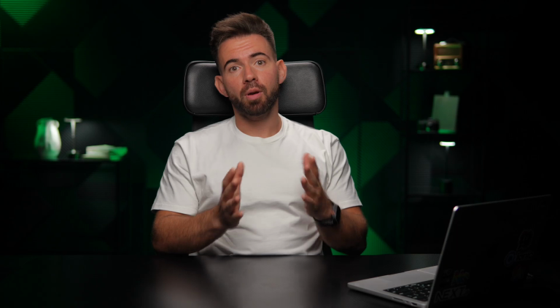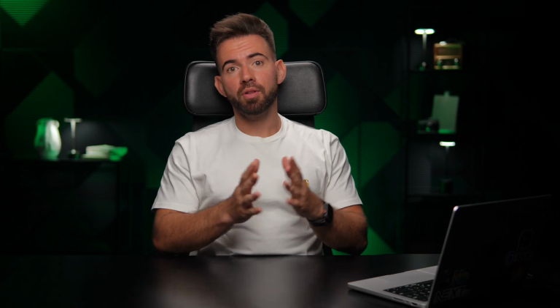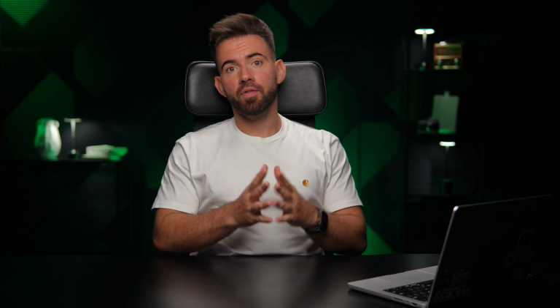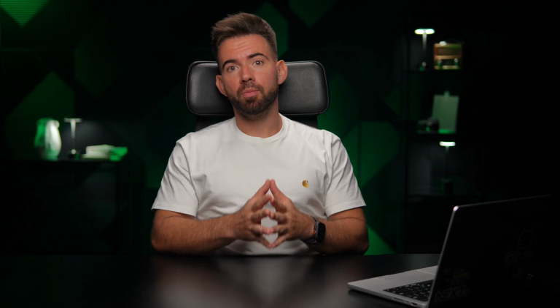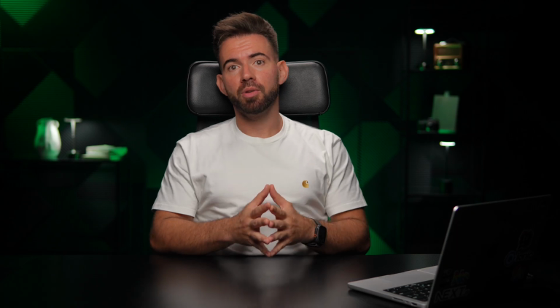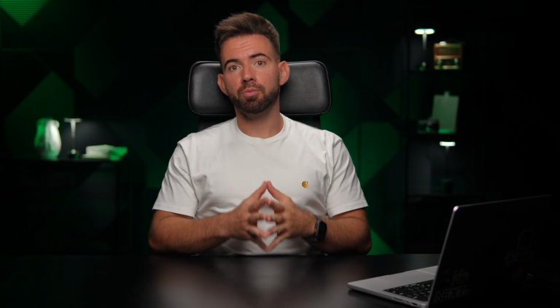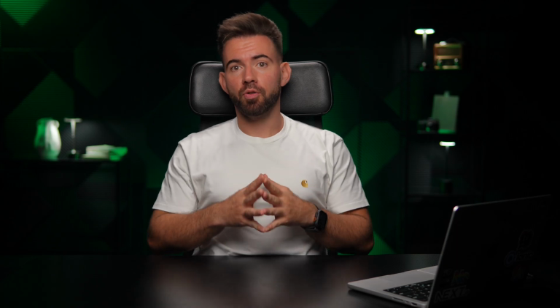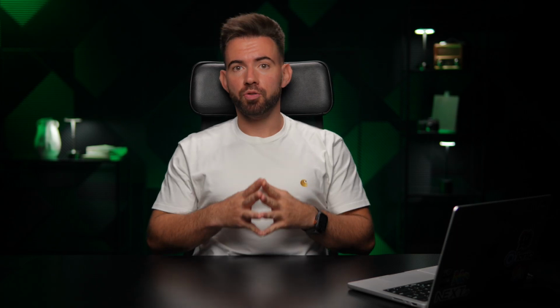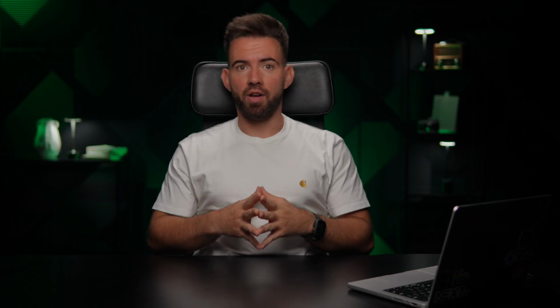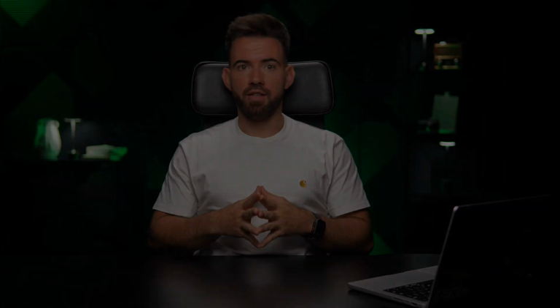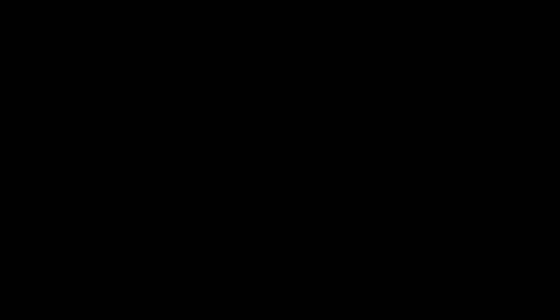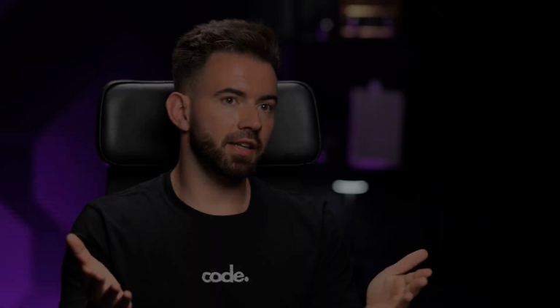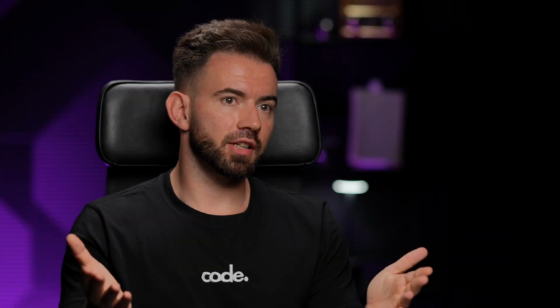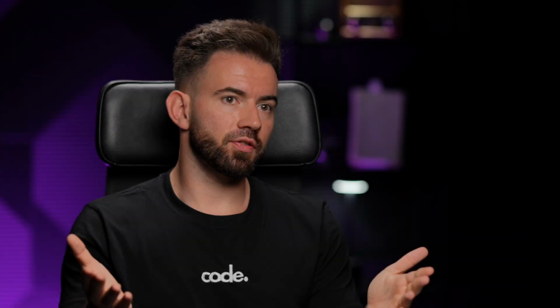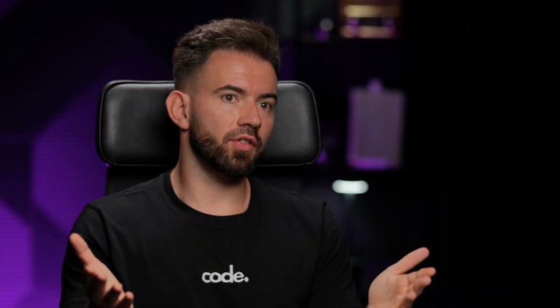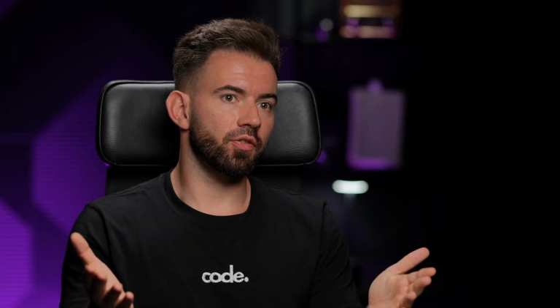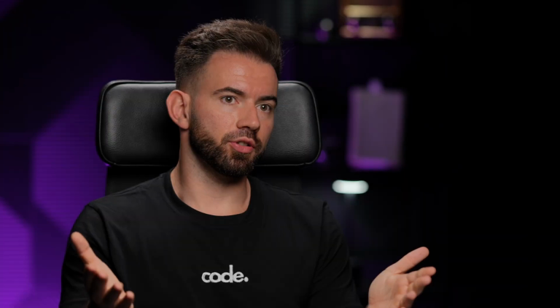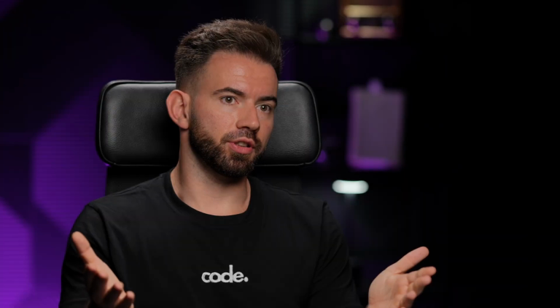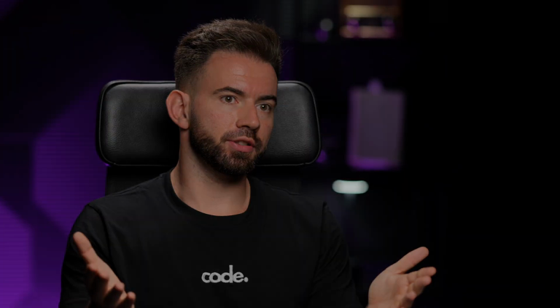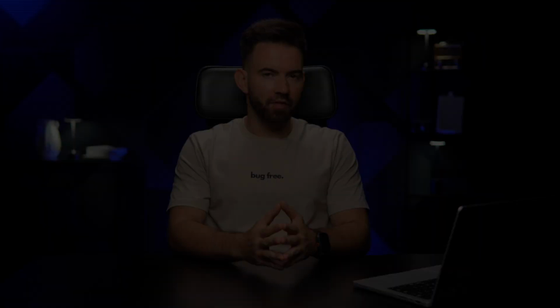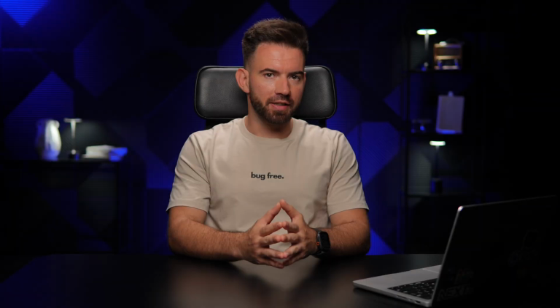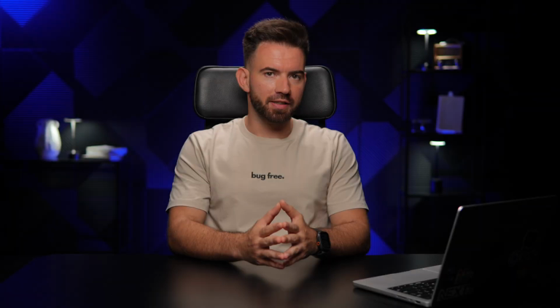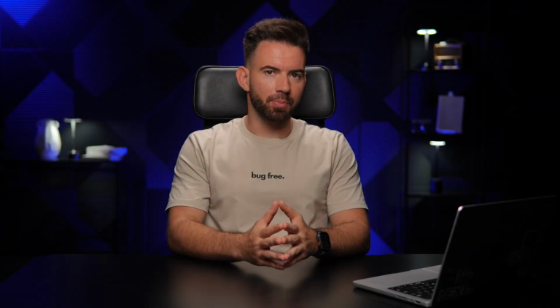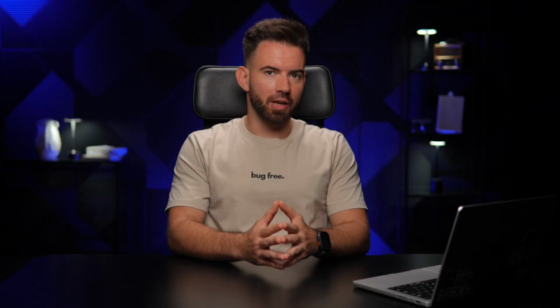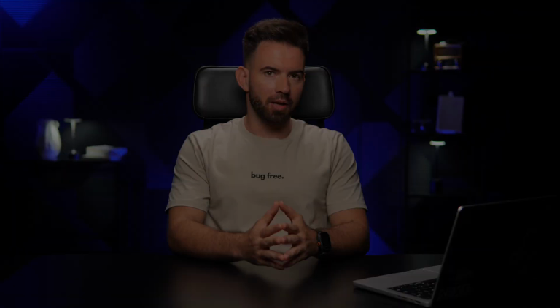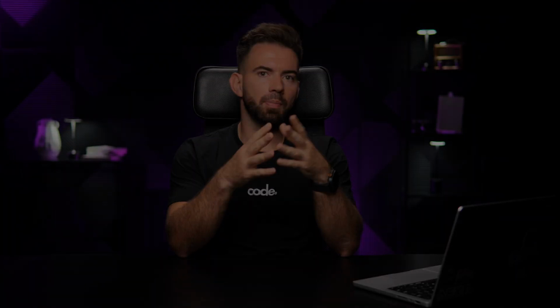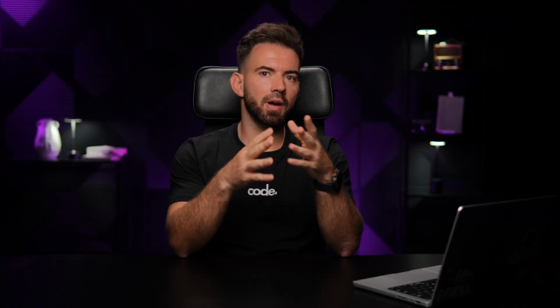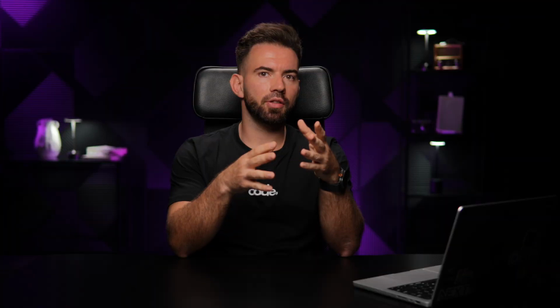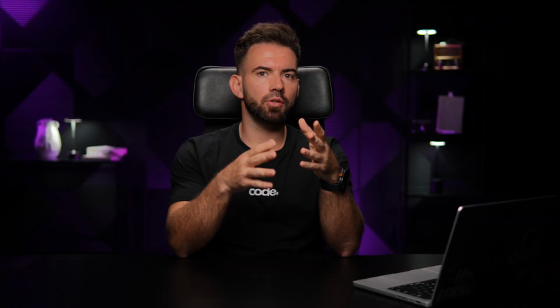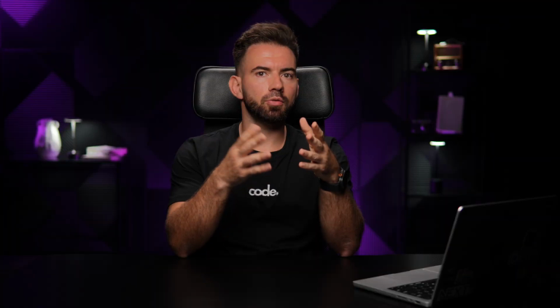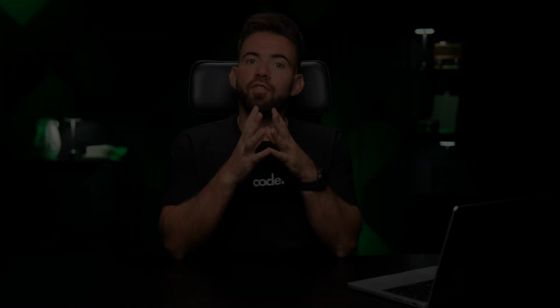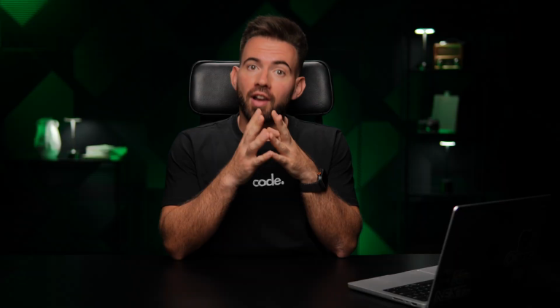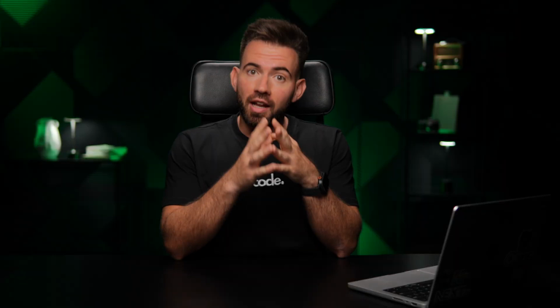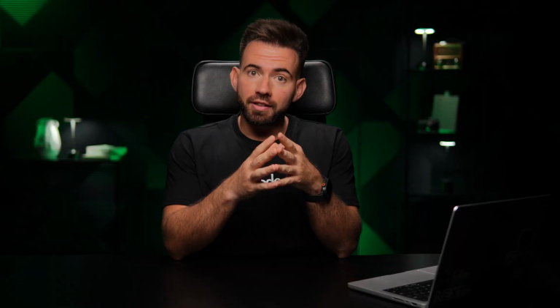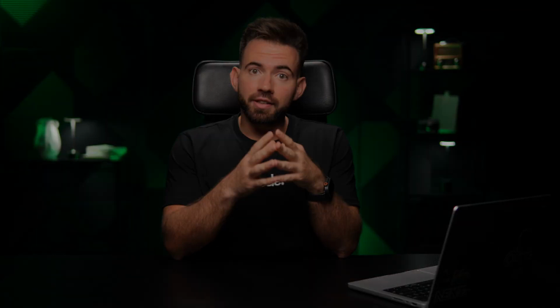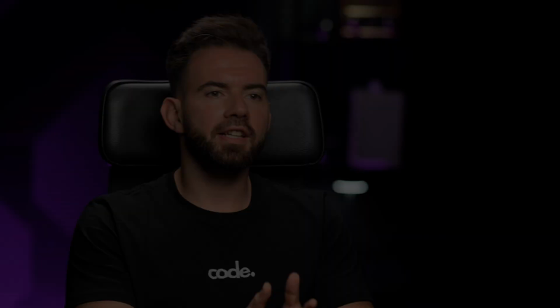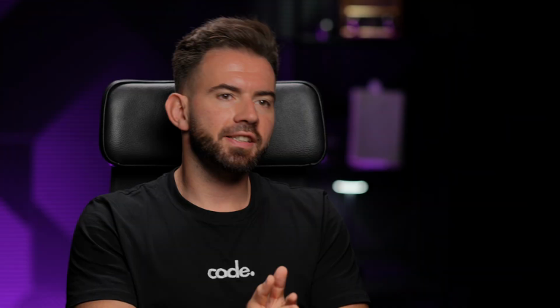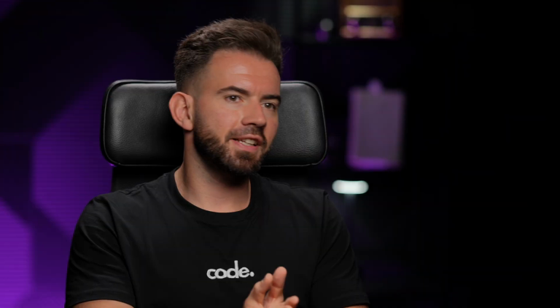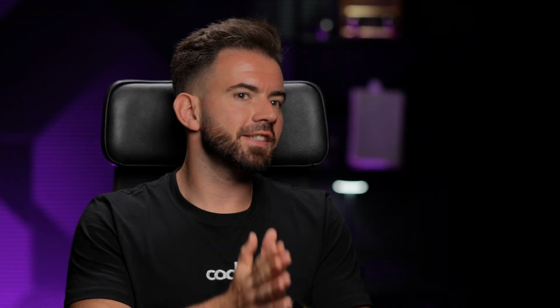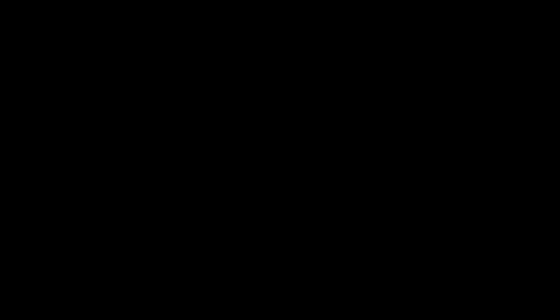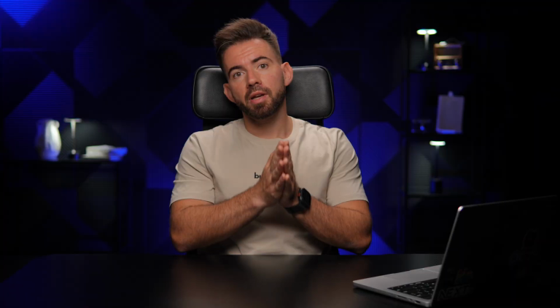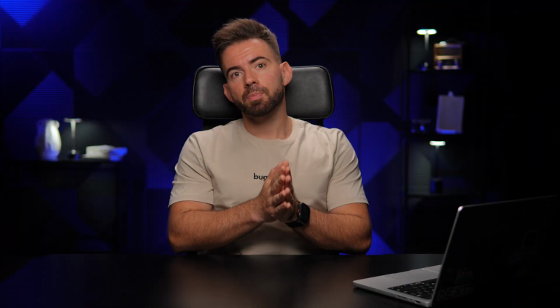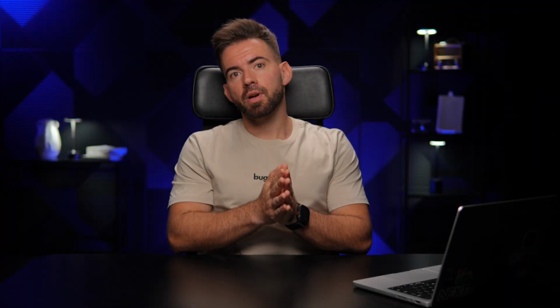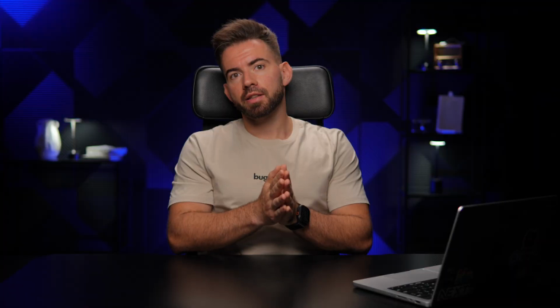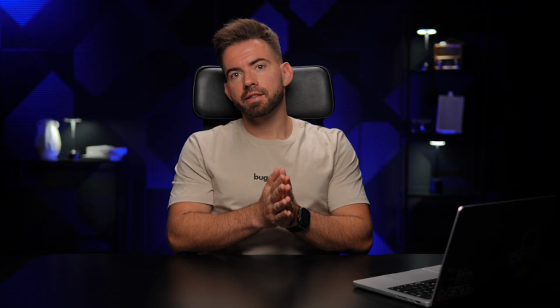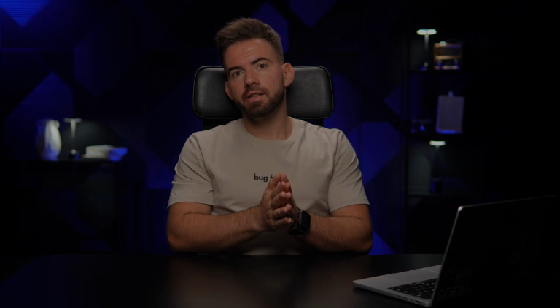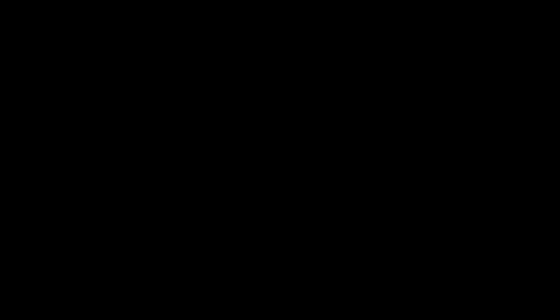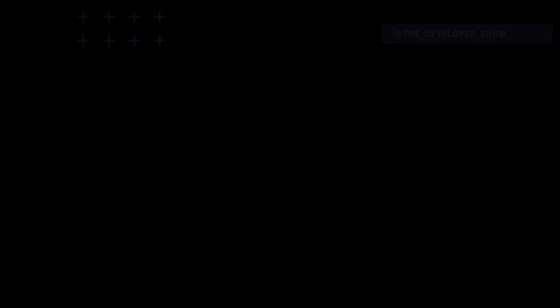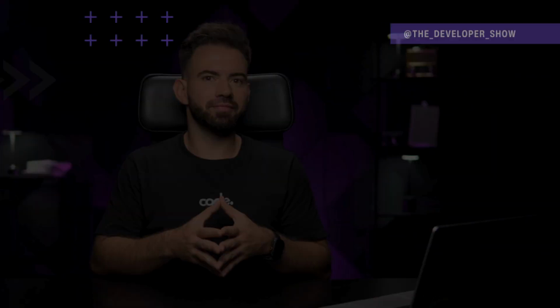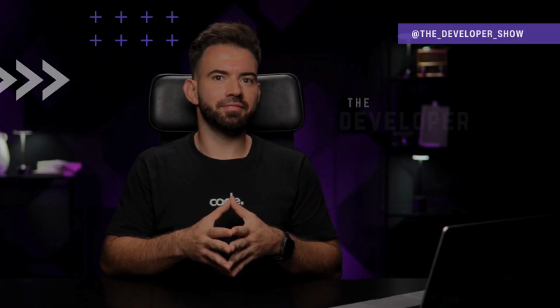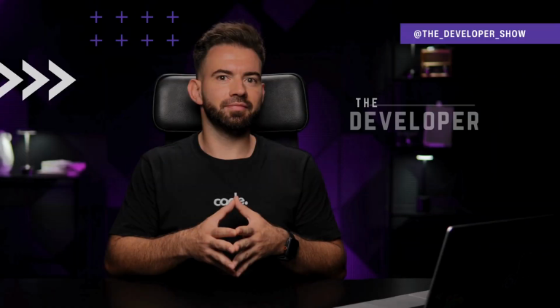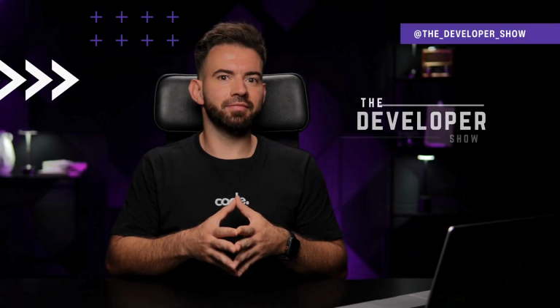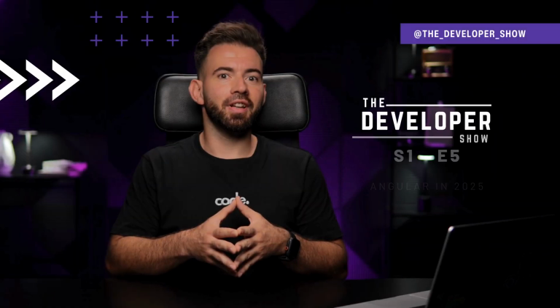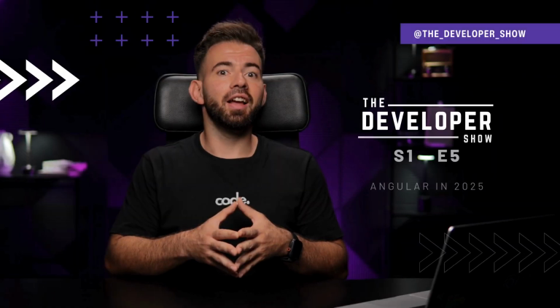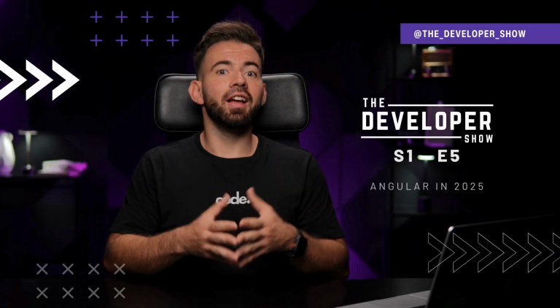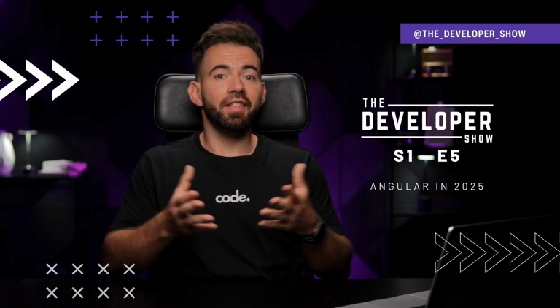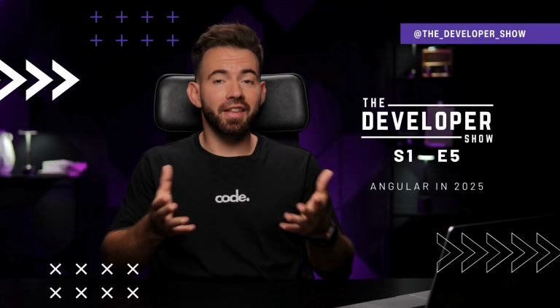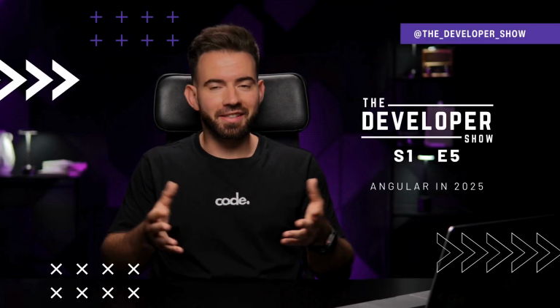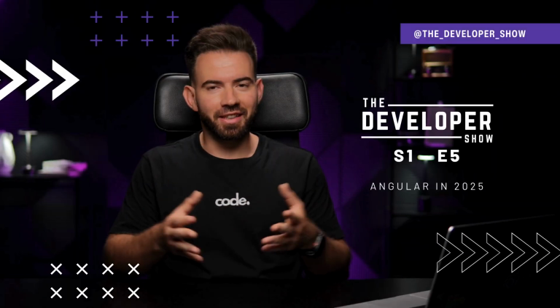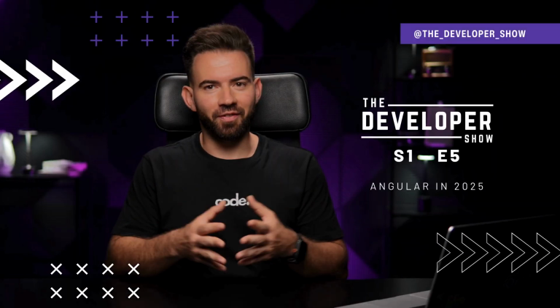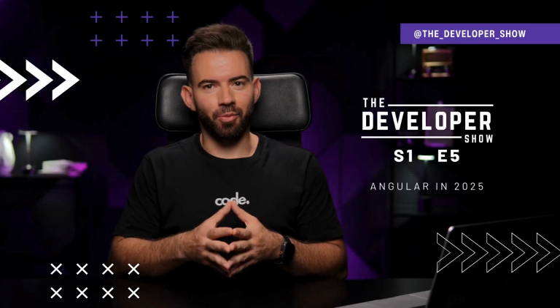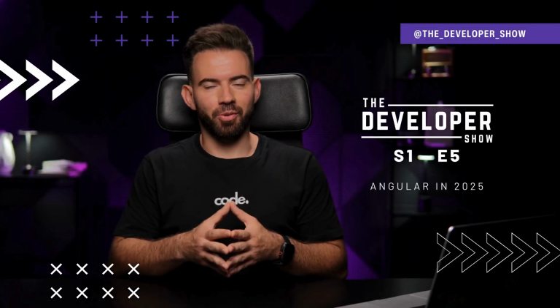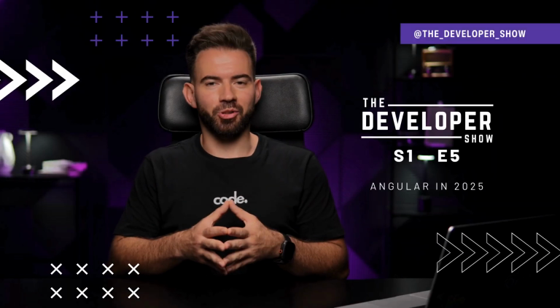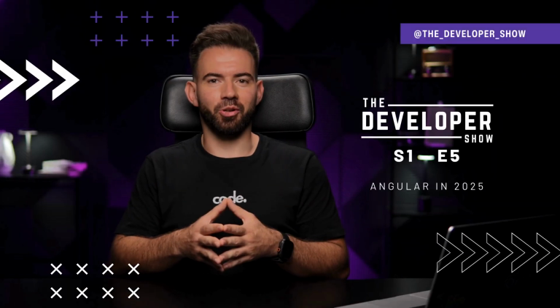Web development moves fast. Next.js, API, Python, CSS, Best Practices. This is the developer show.